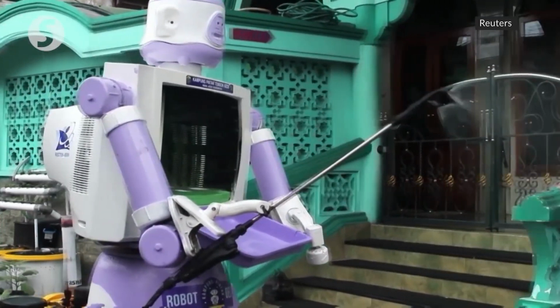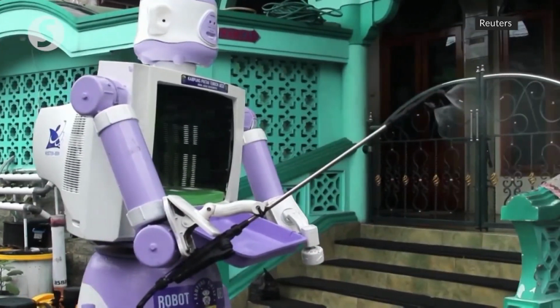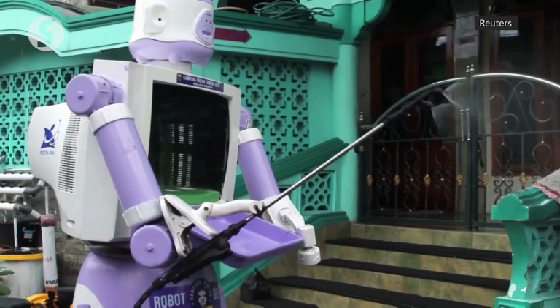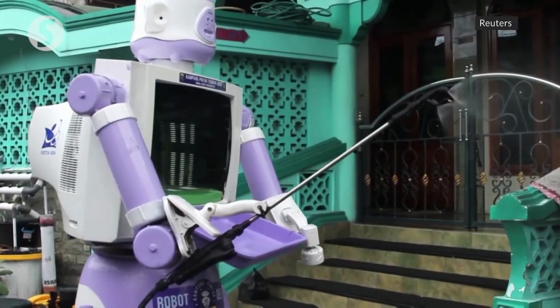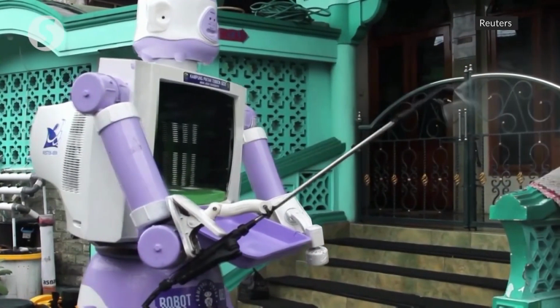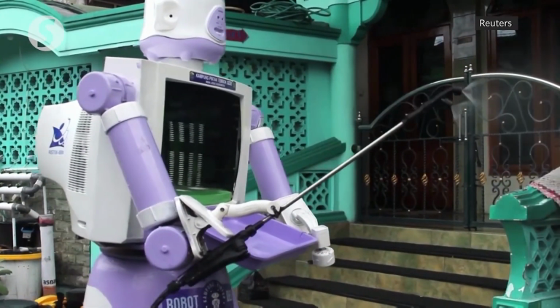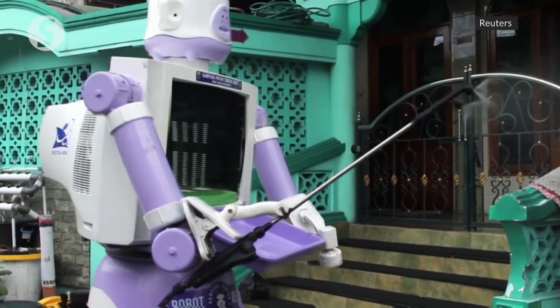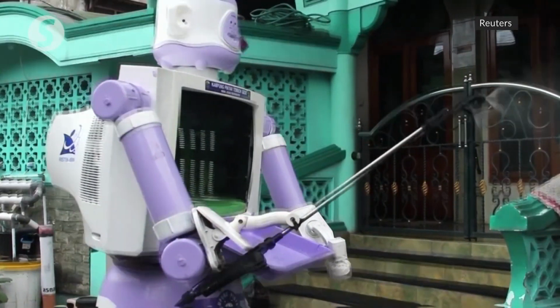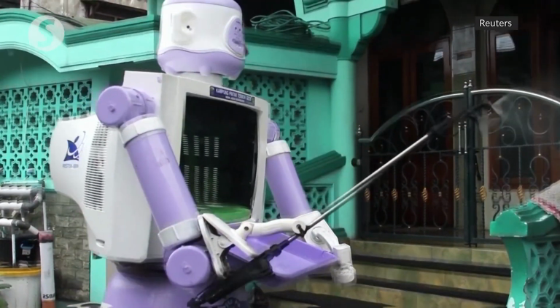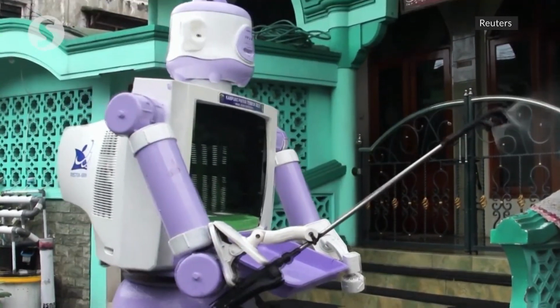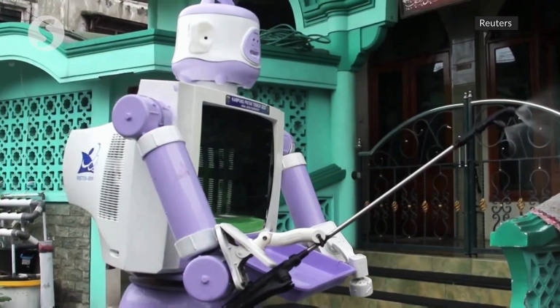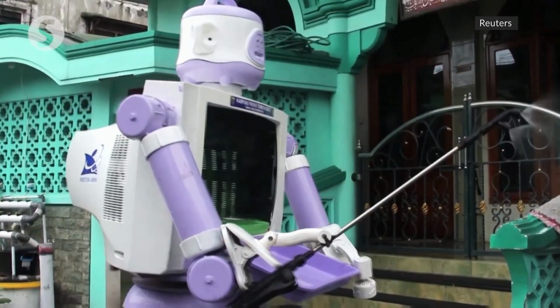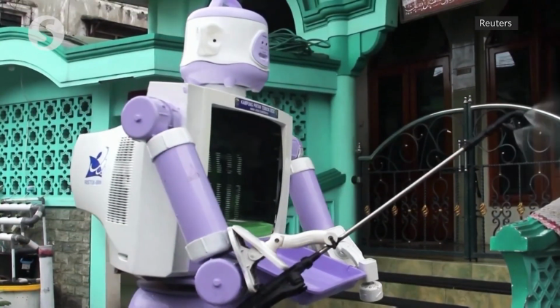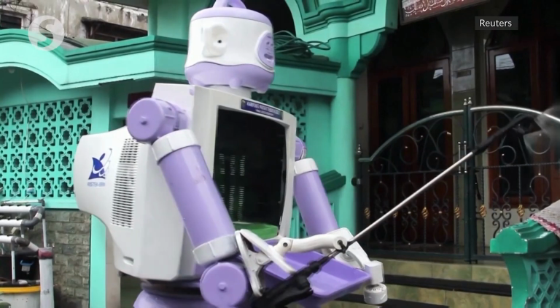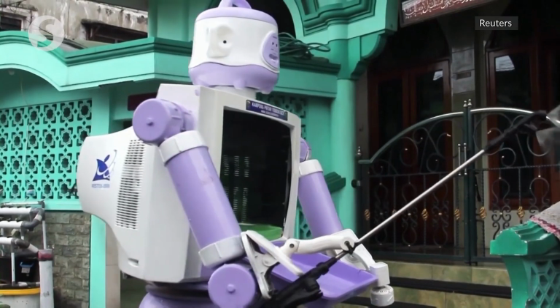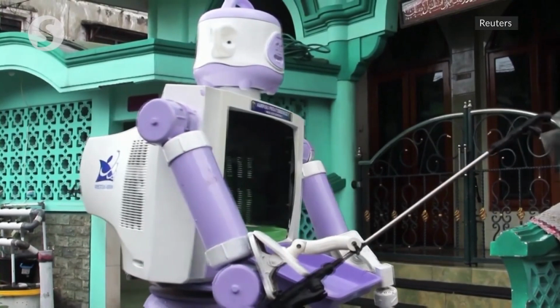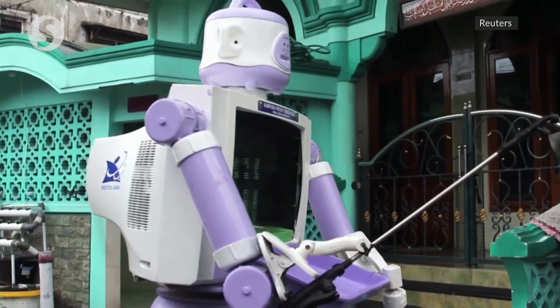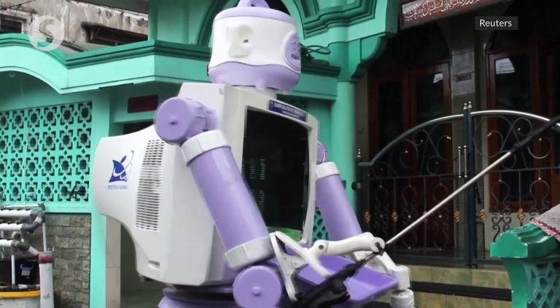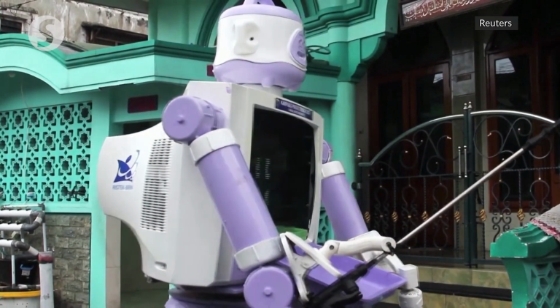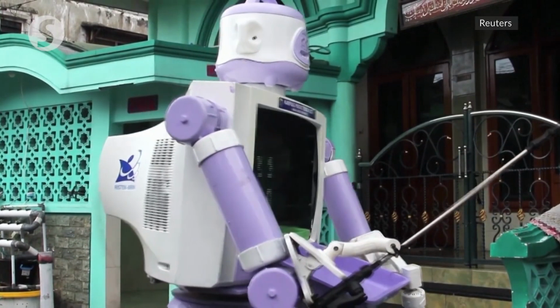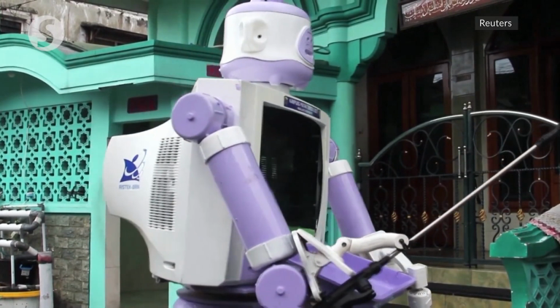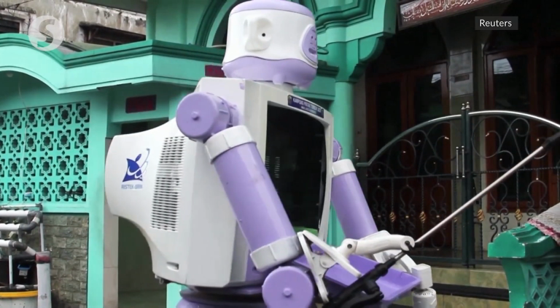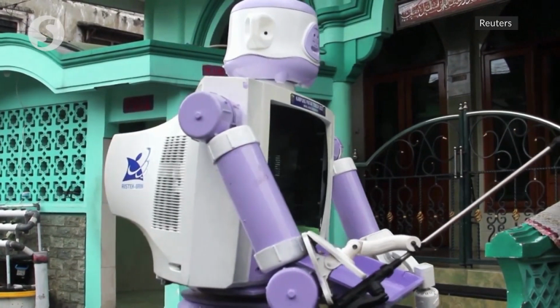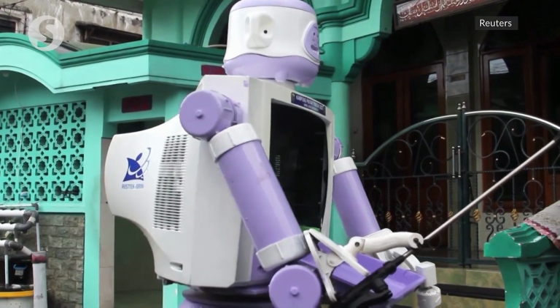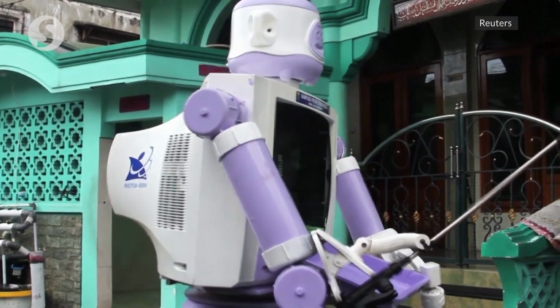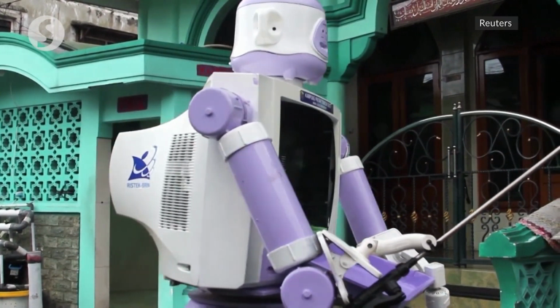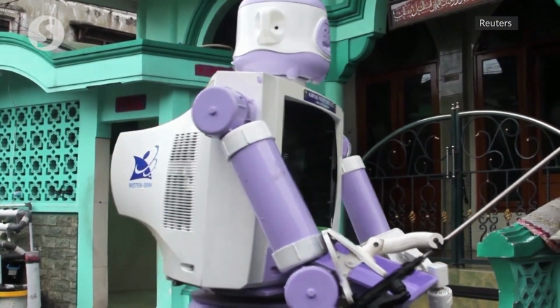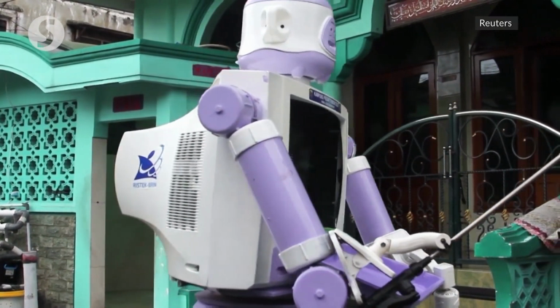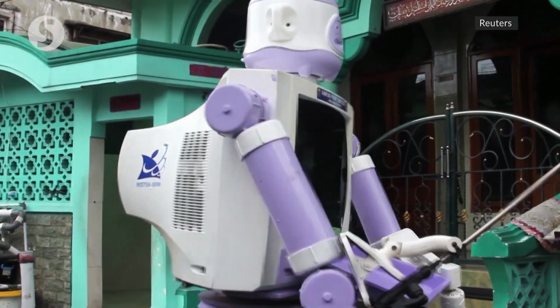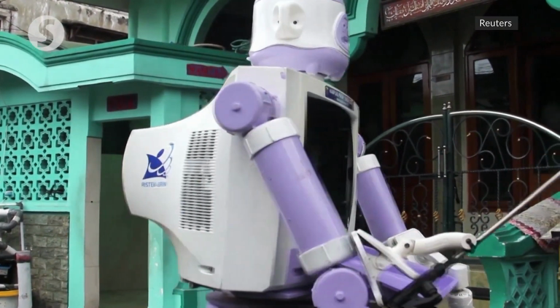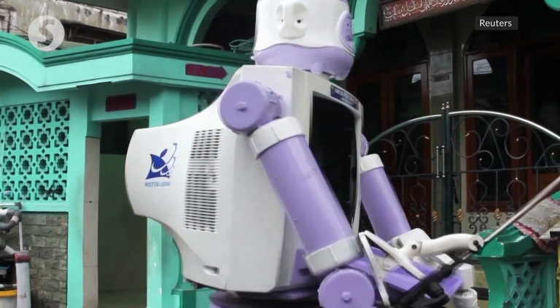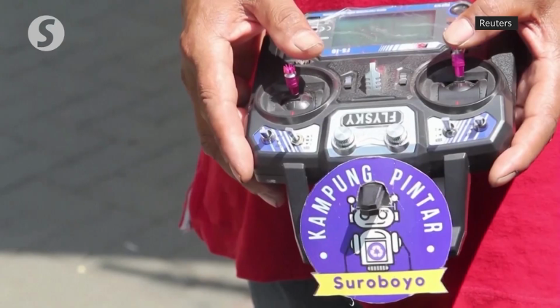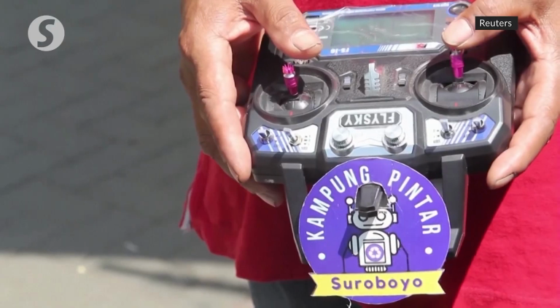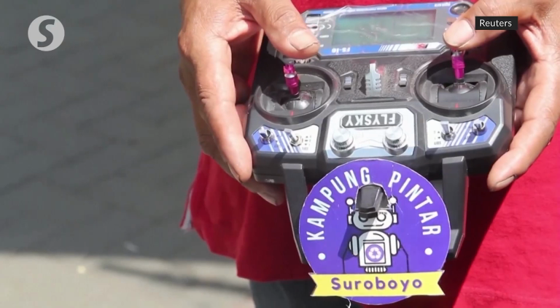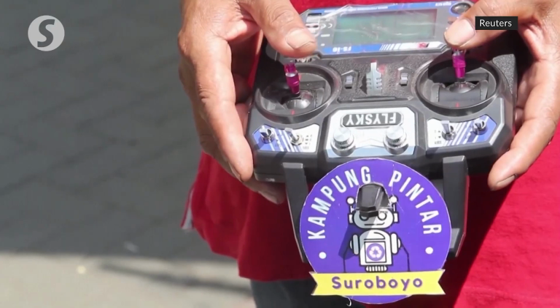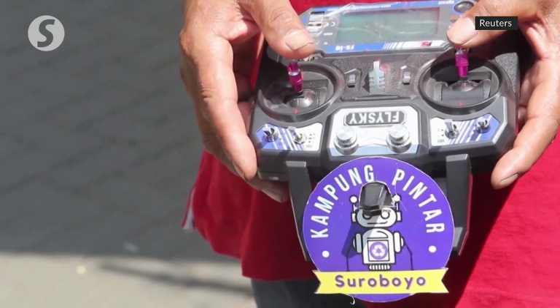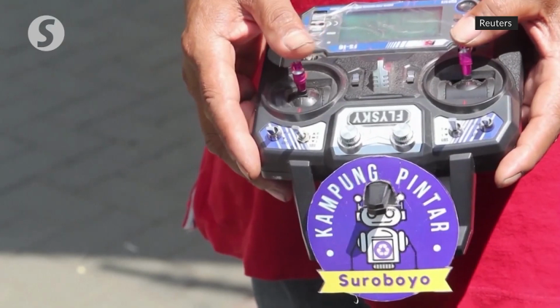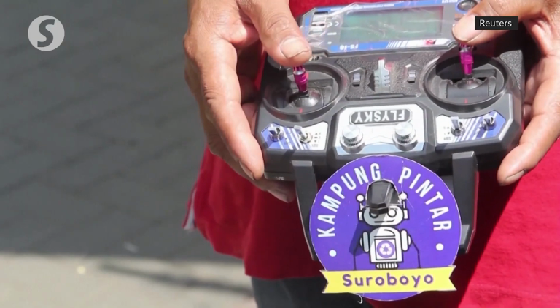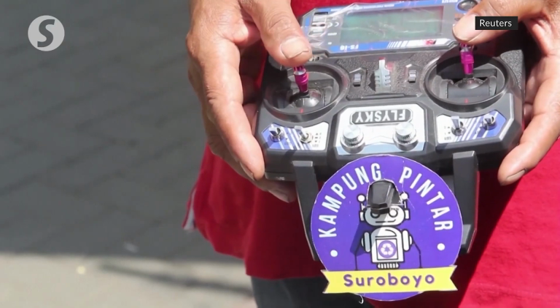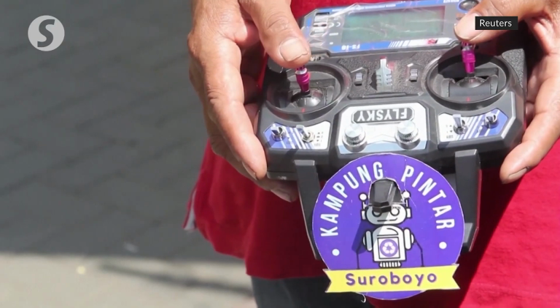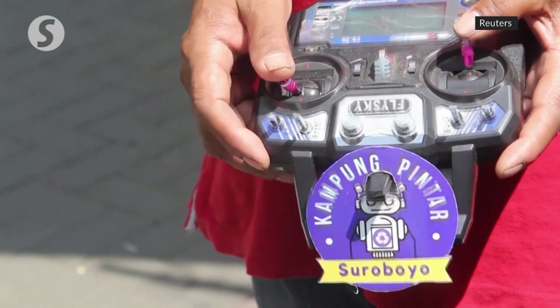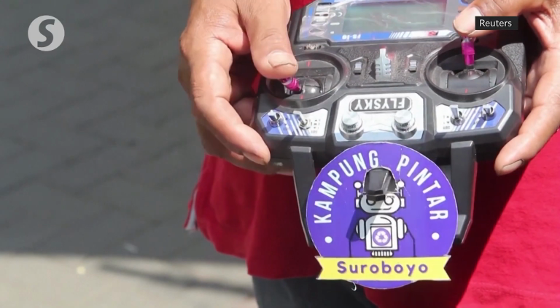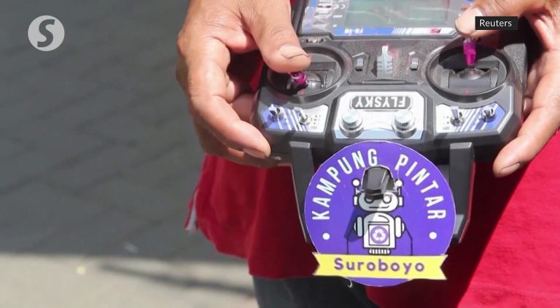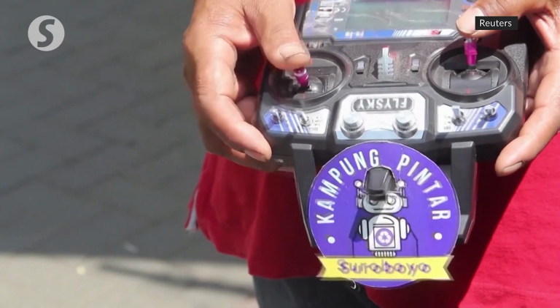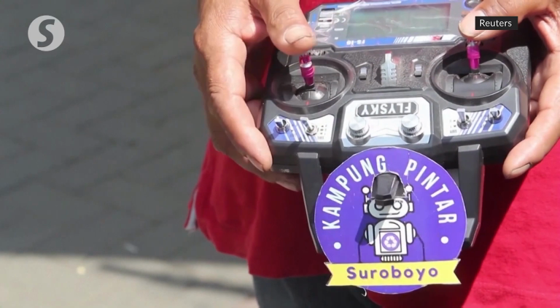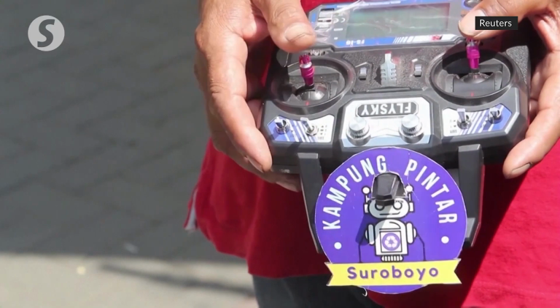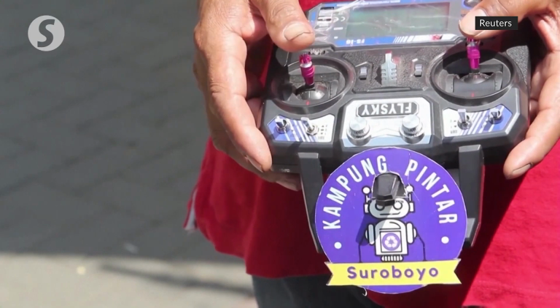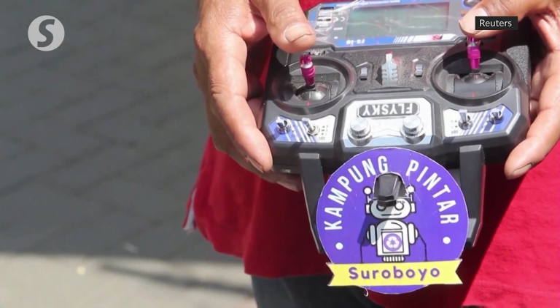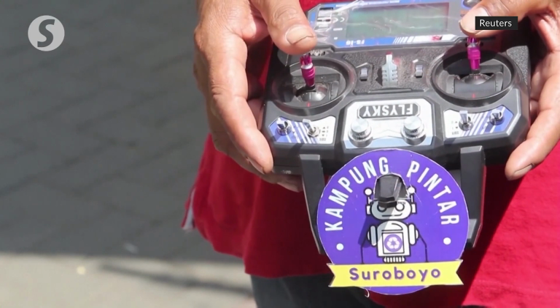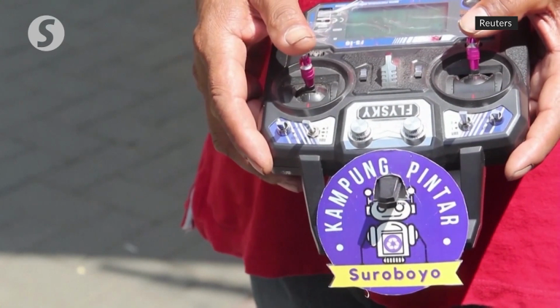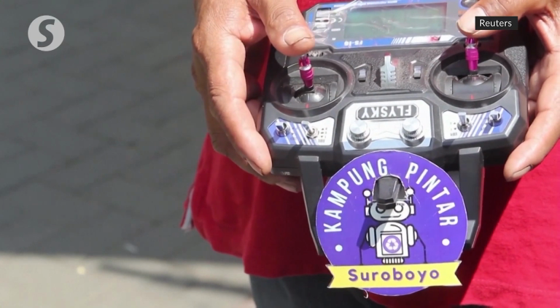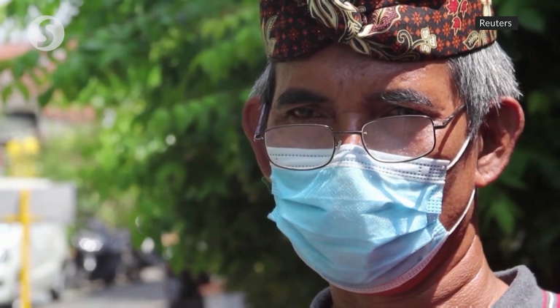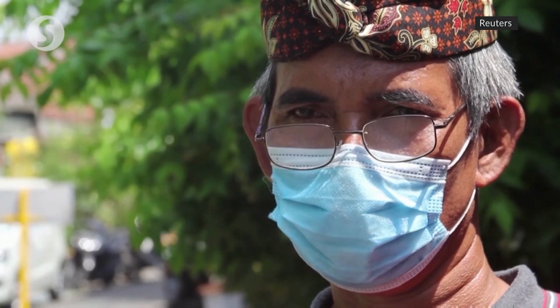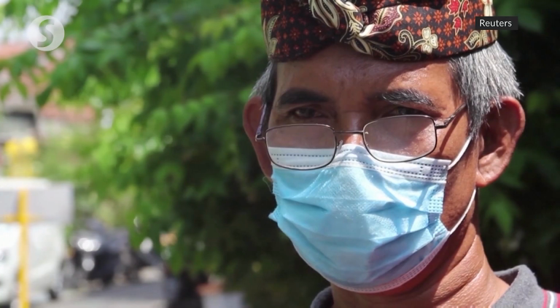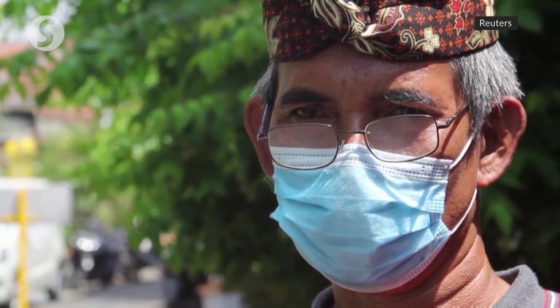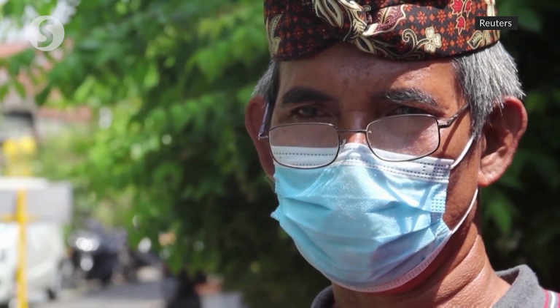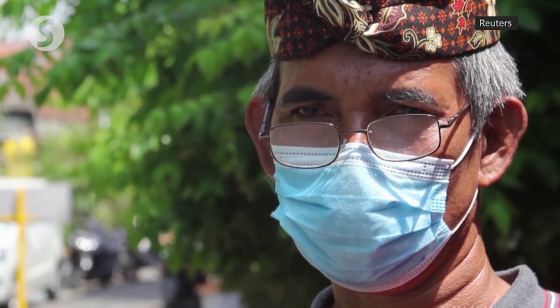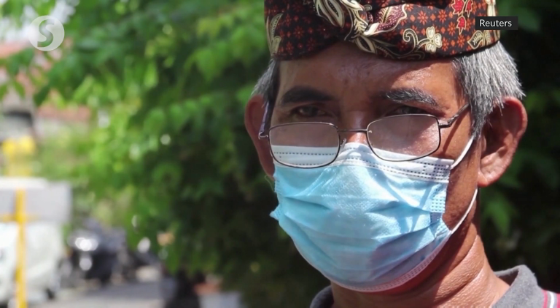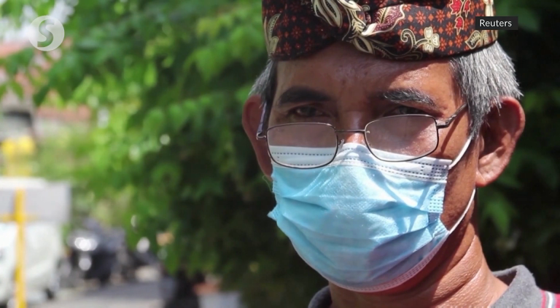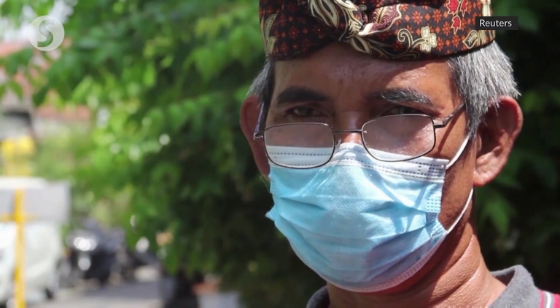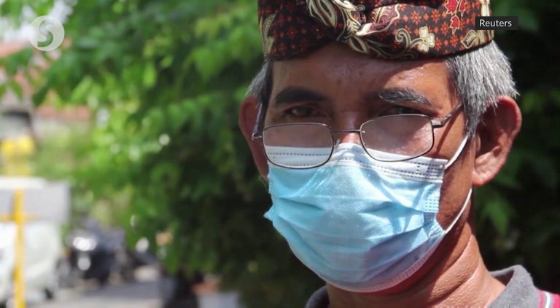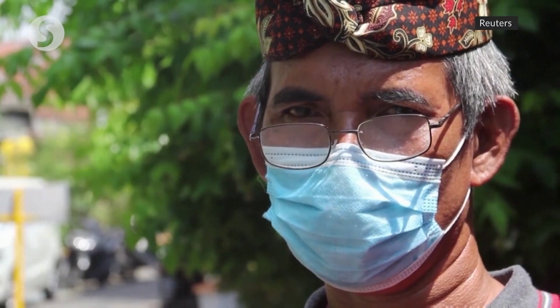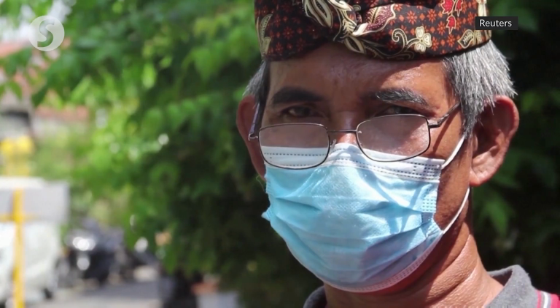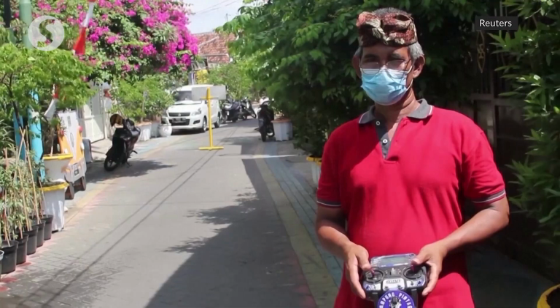With the robot's head made from a rice cooker, it is operated by remote control and its battery should allow for 12 hours of operation.